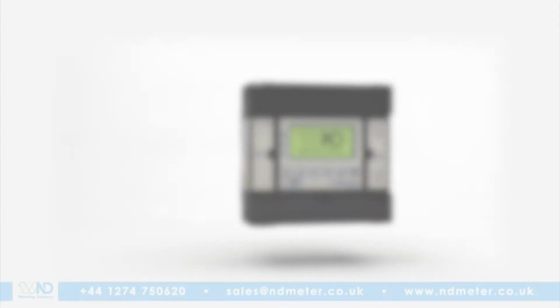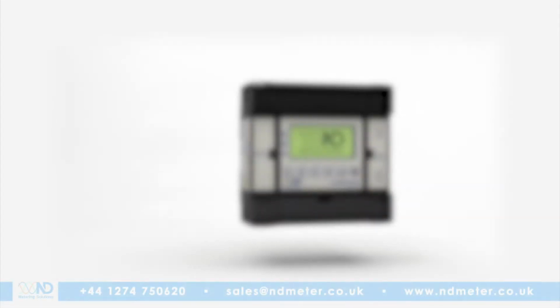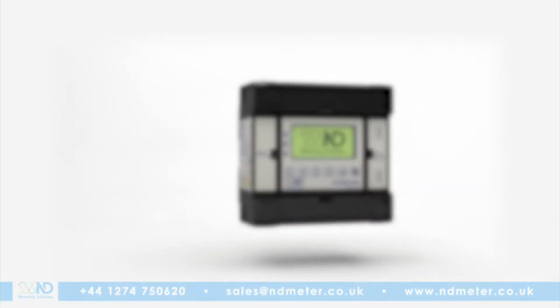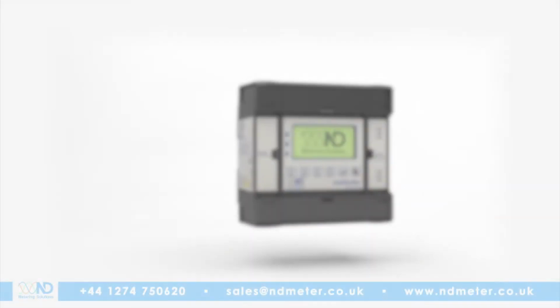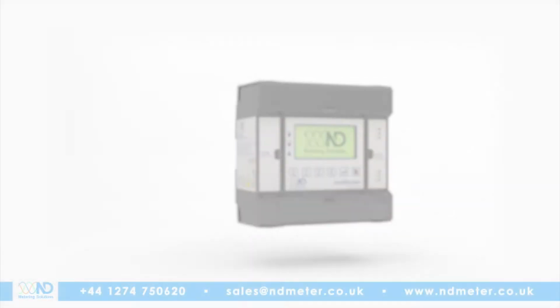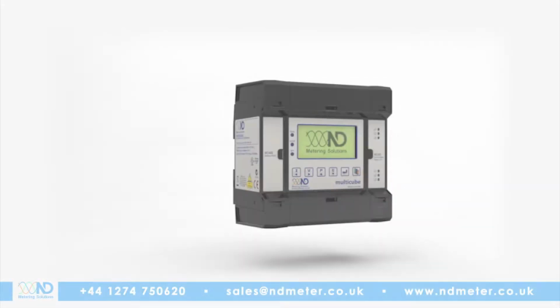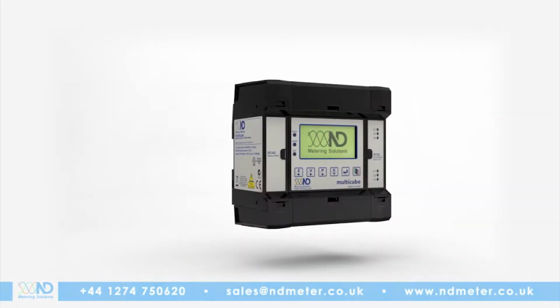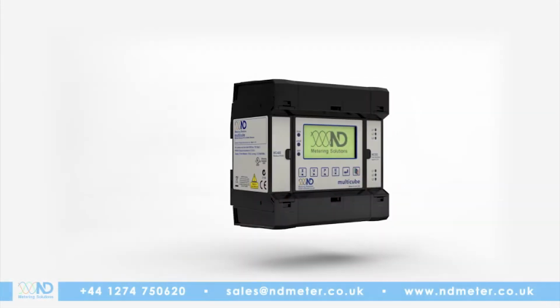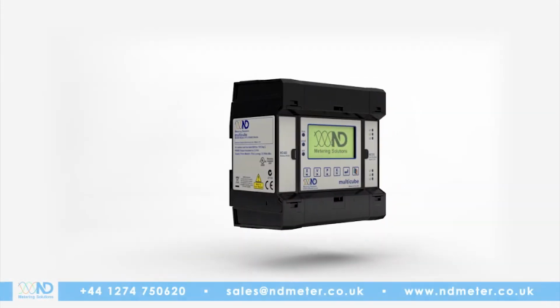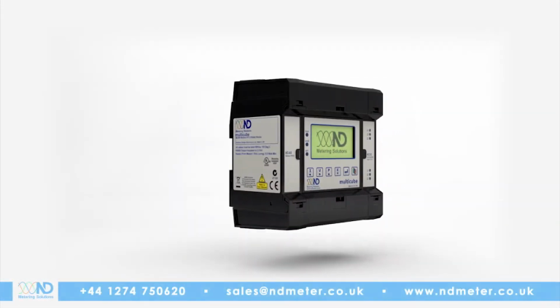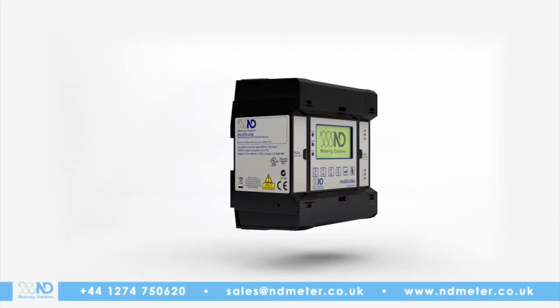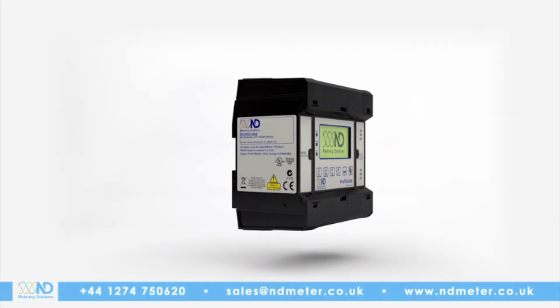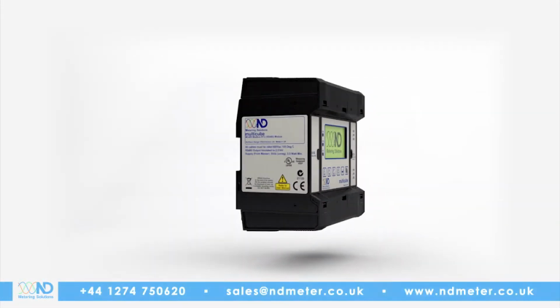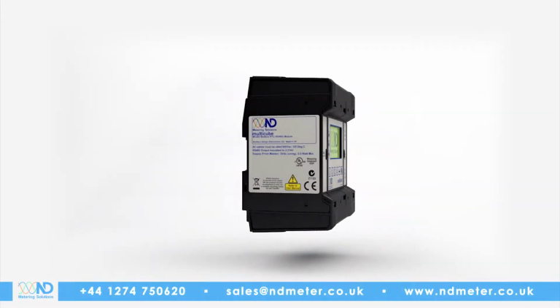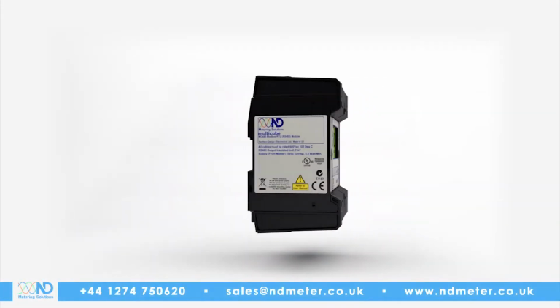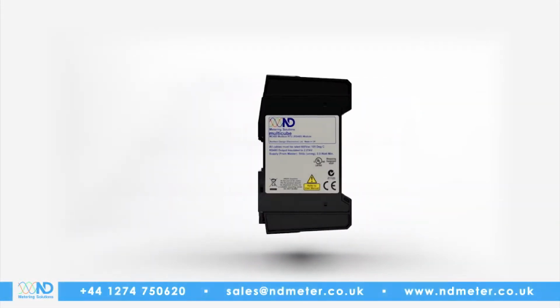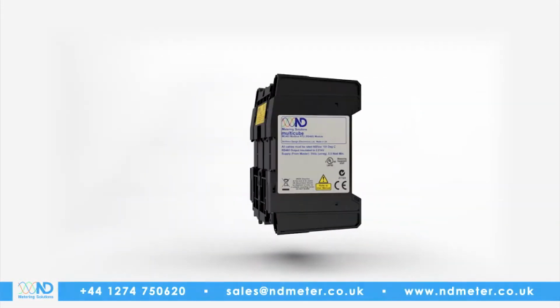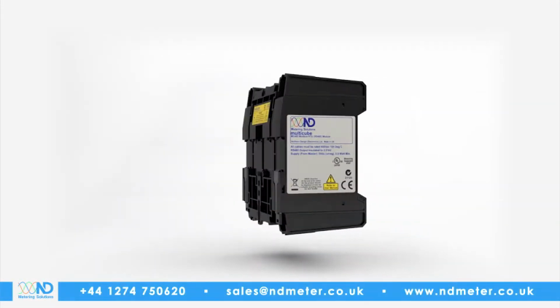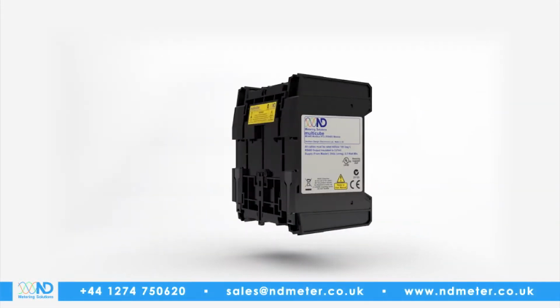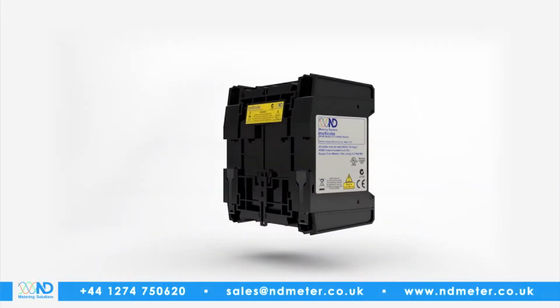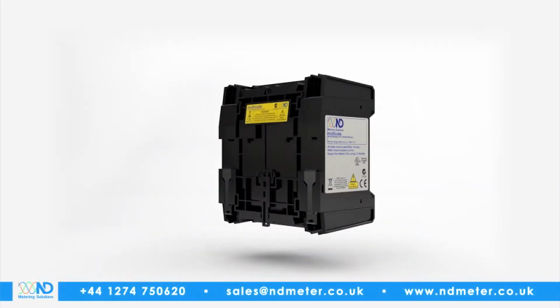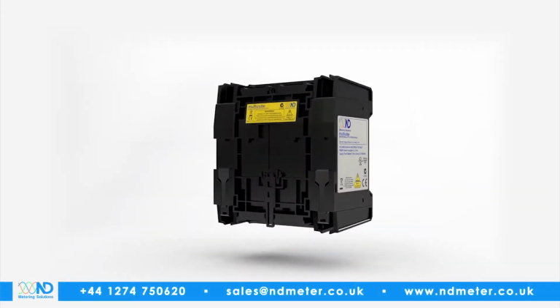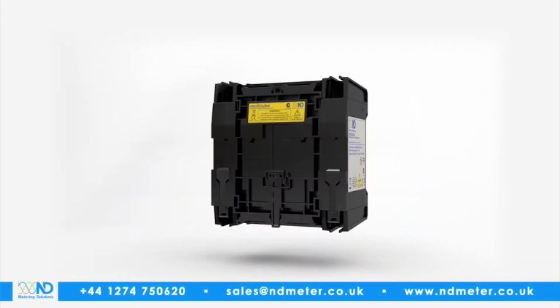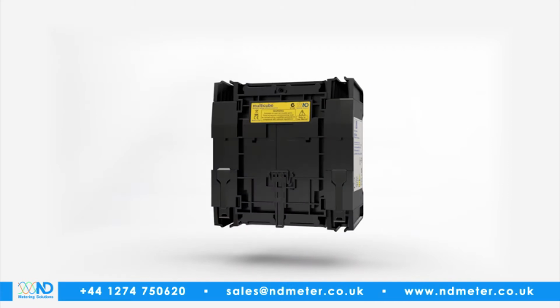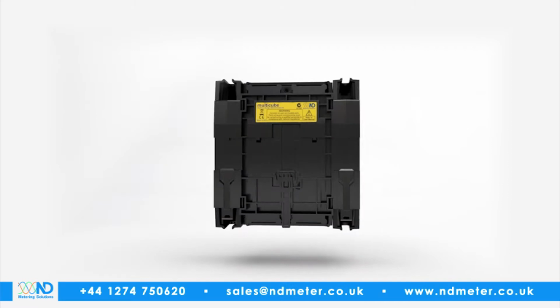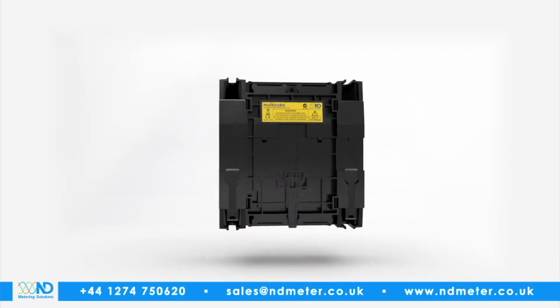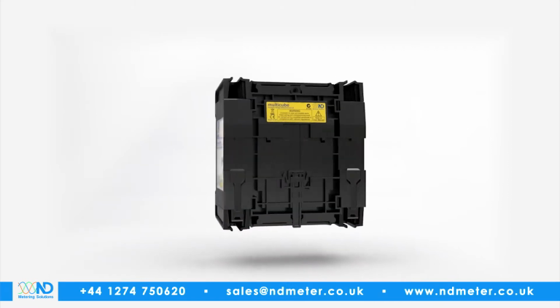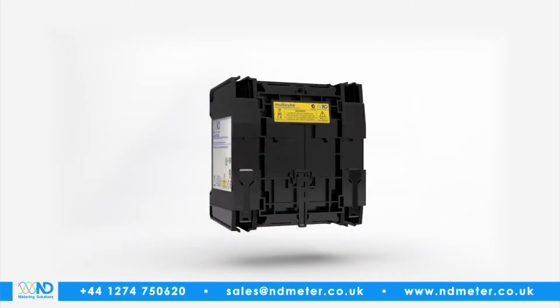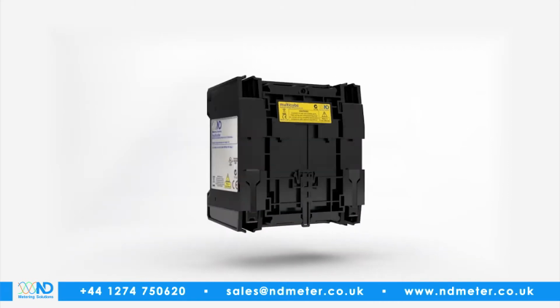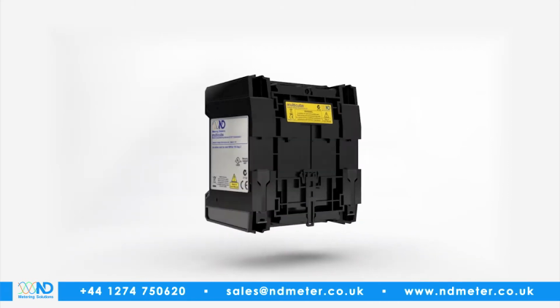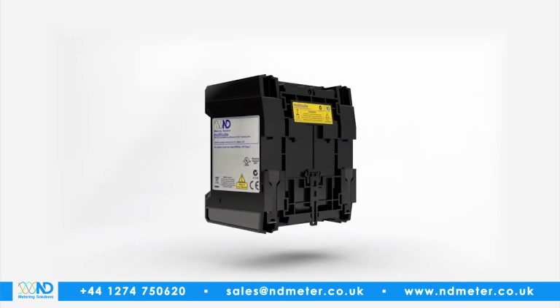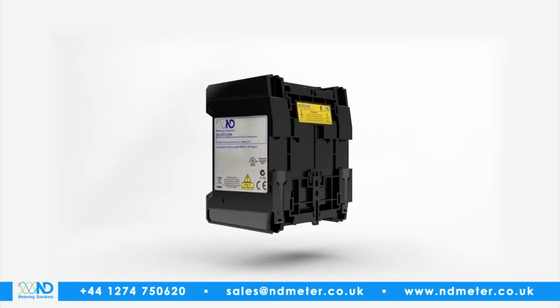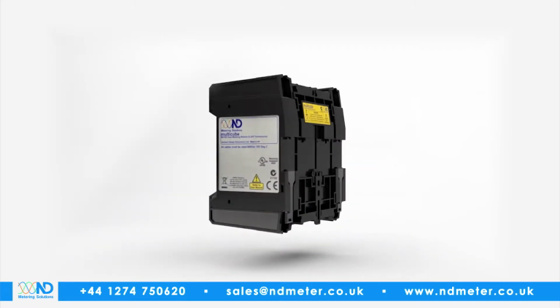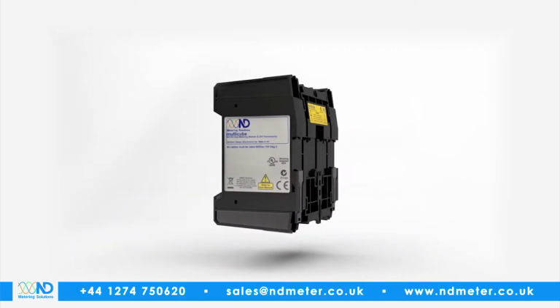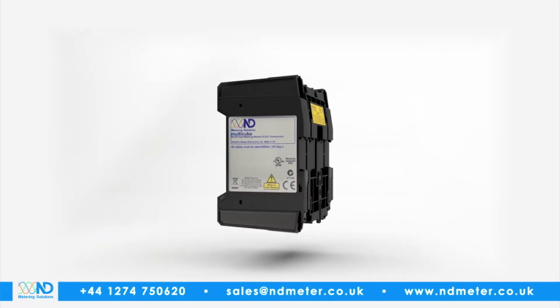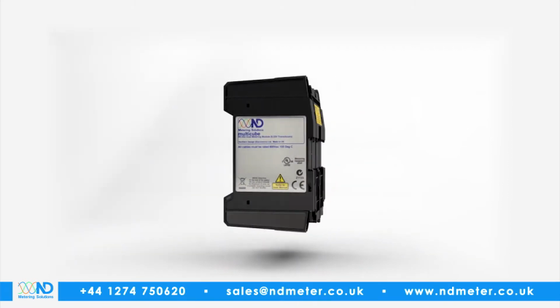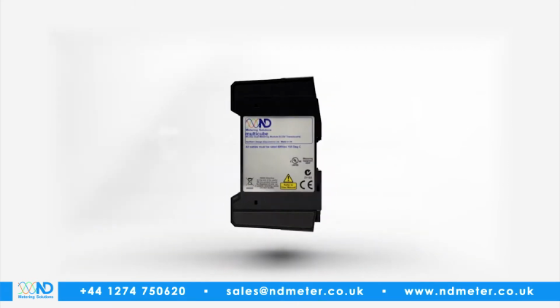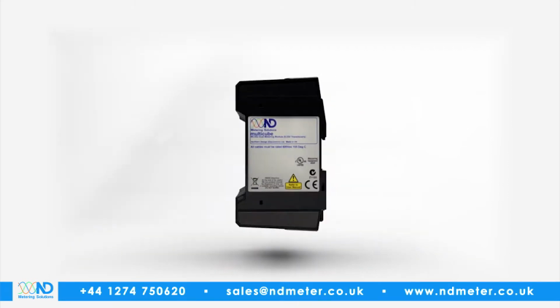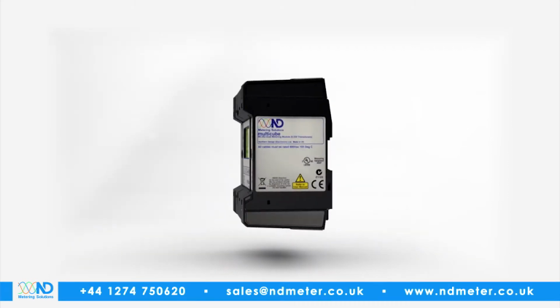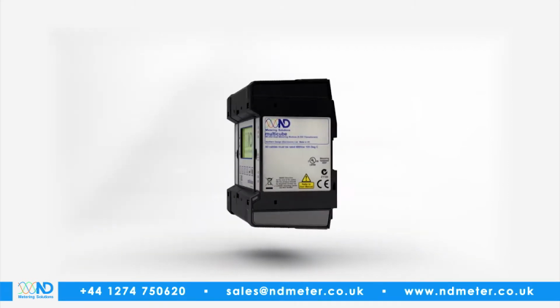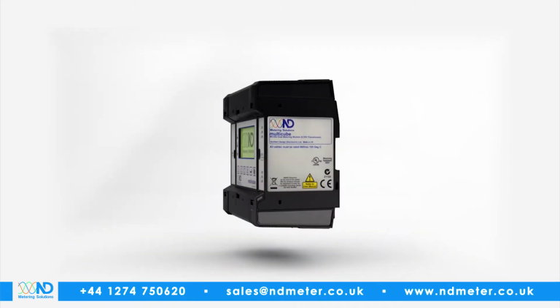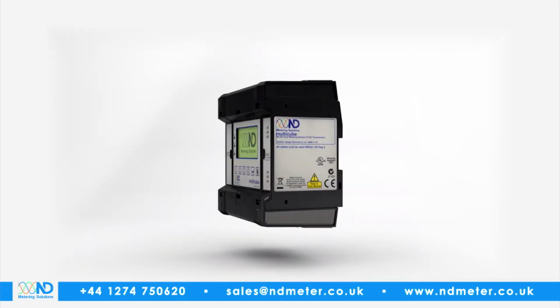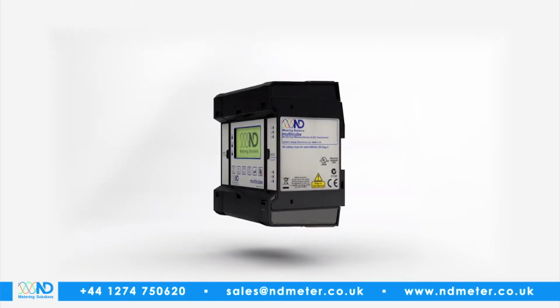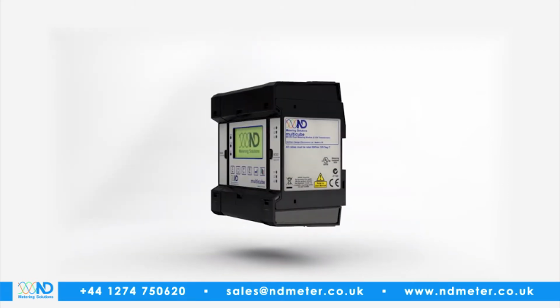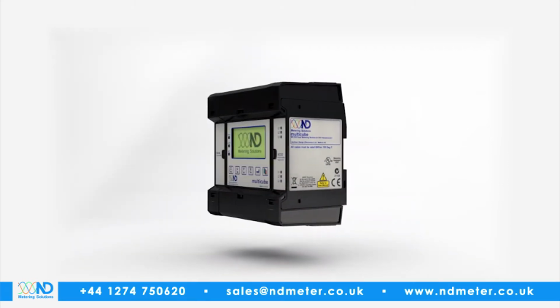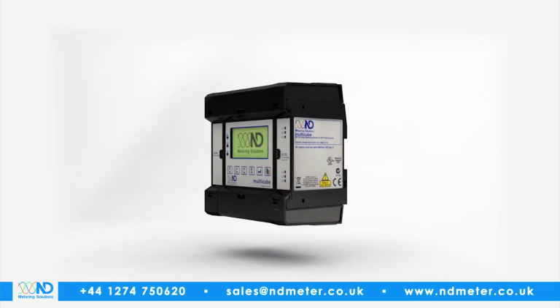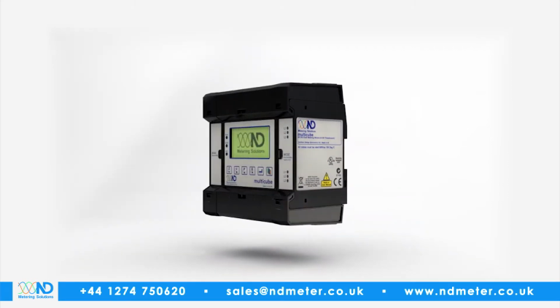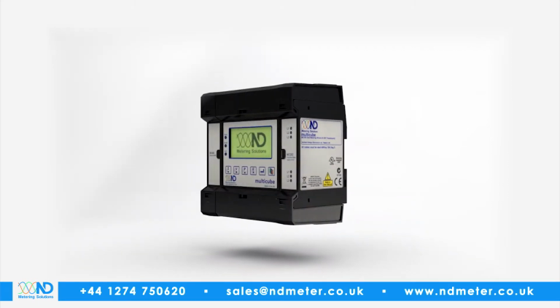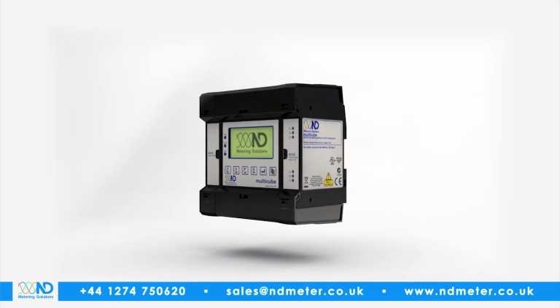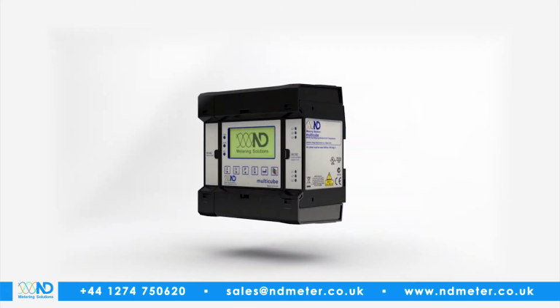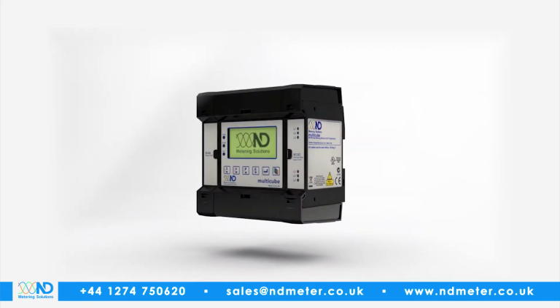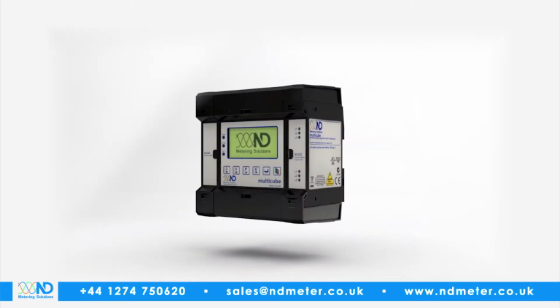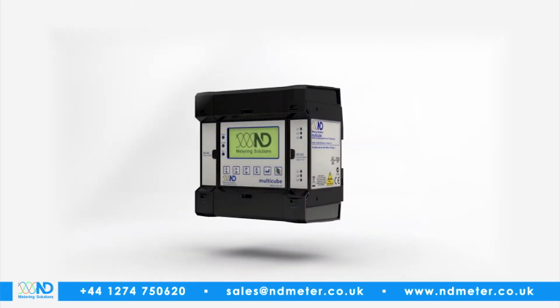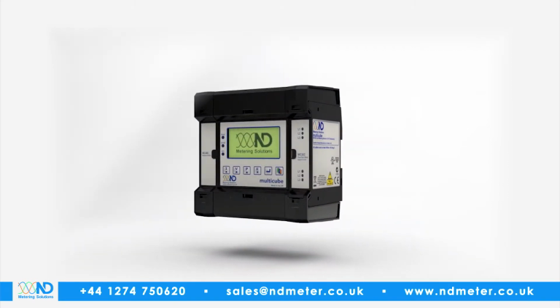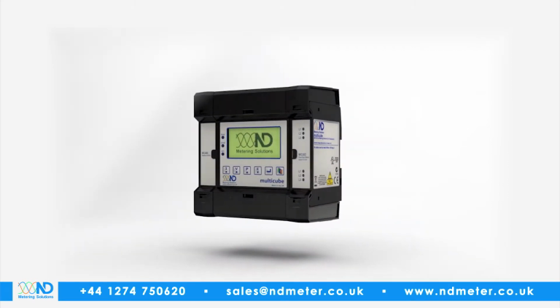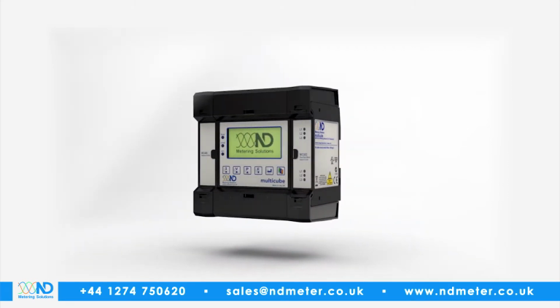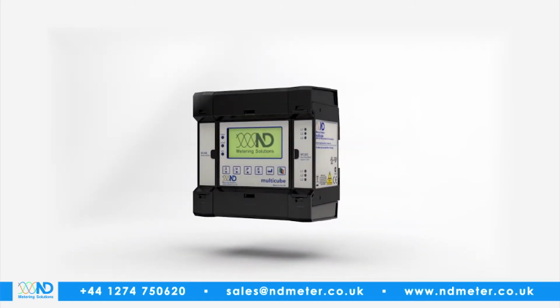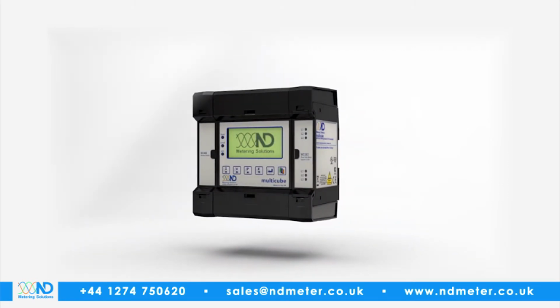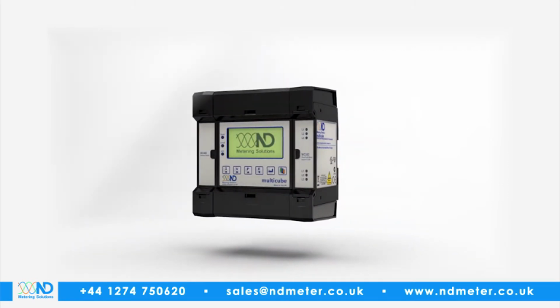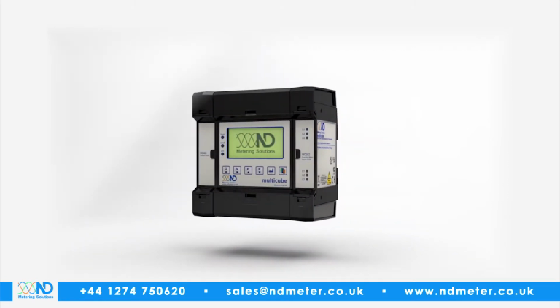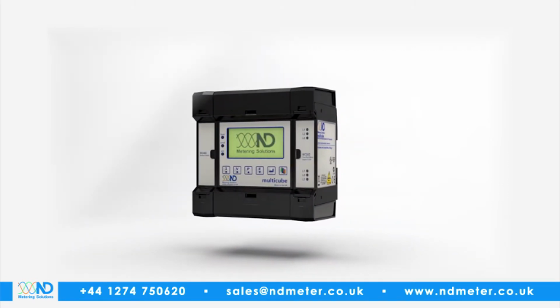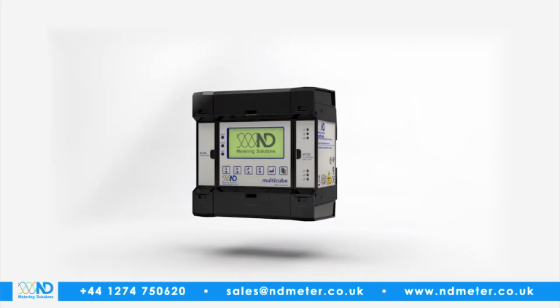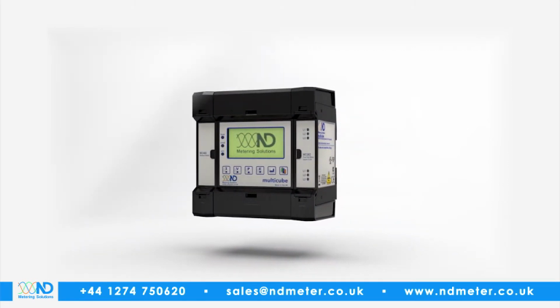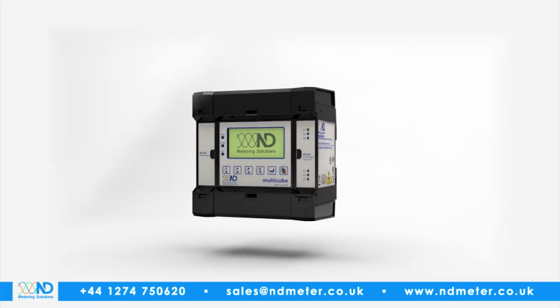Introducing the new Multicube Modular Meter from ND Metering Solutions. Leaders through innovation.